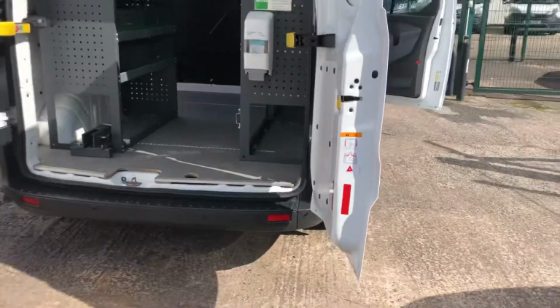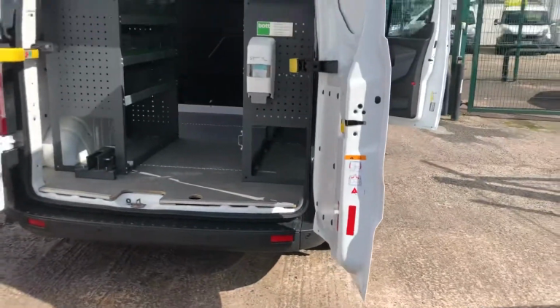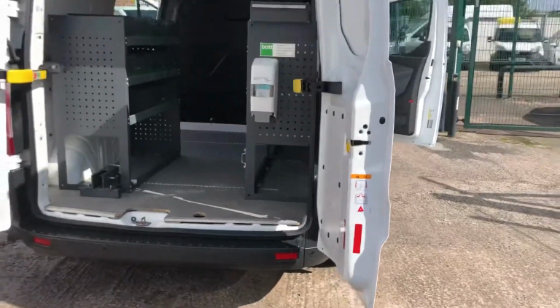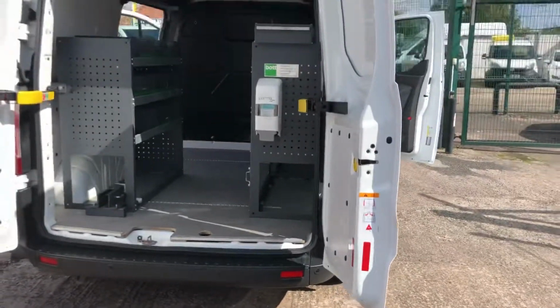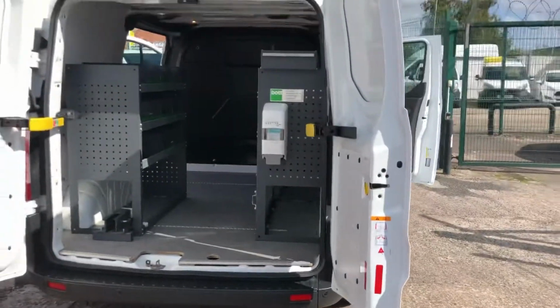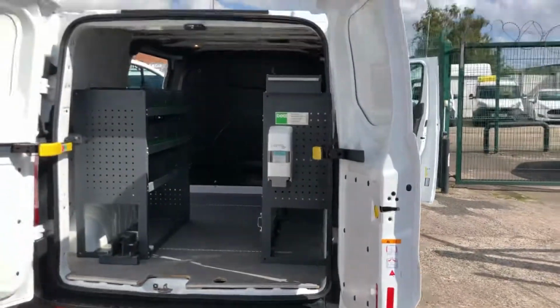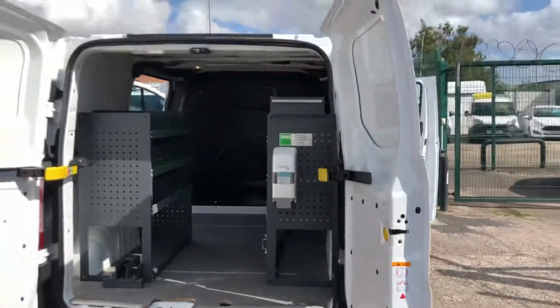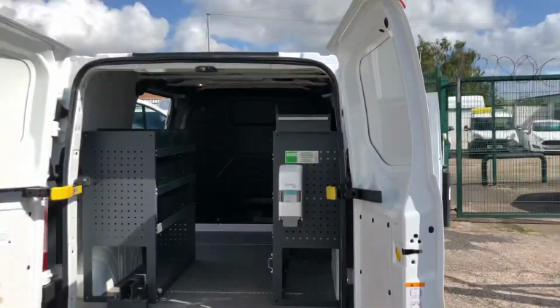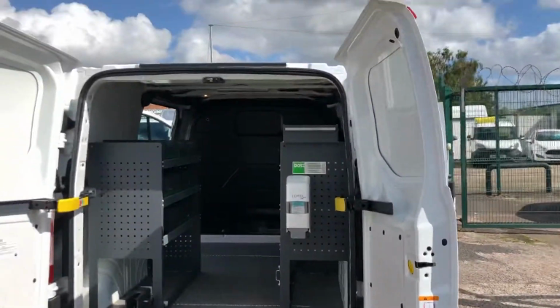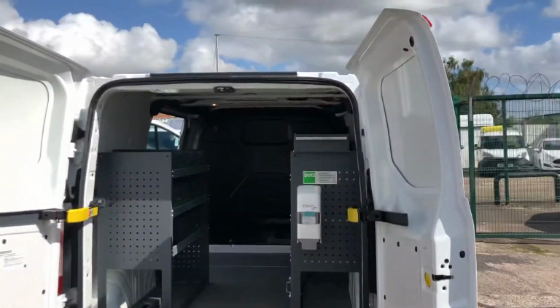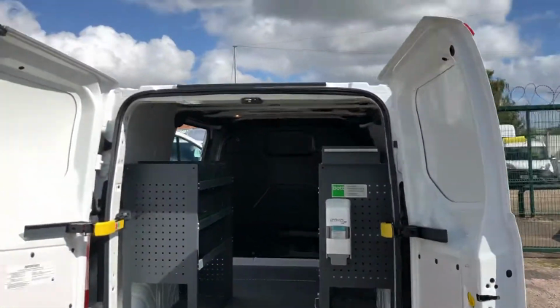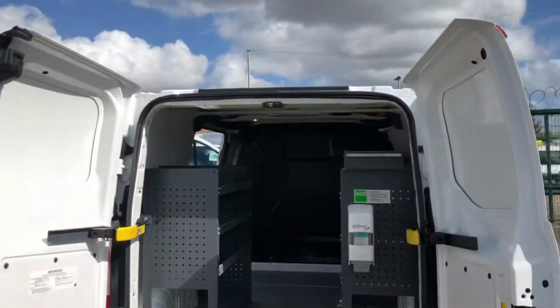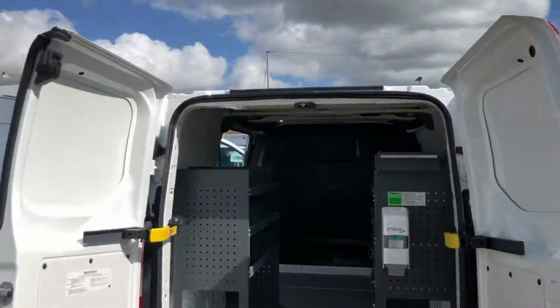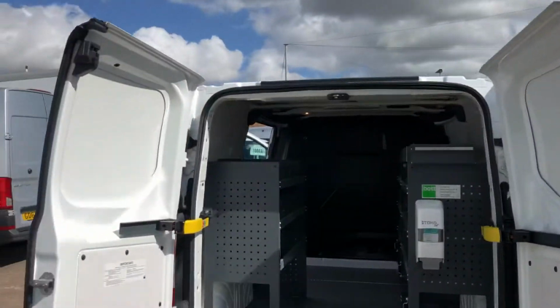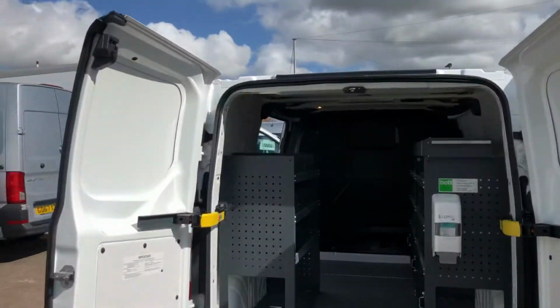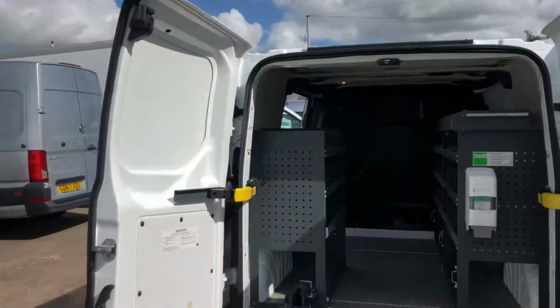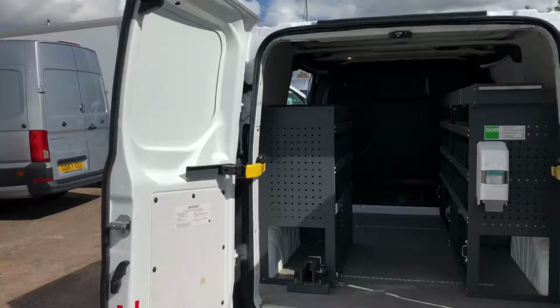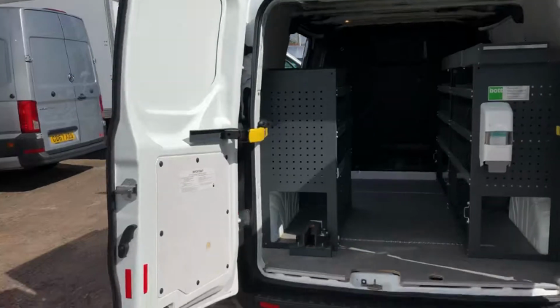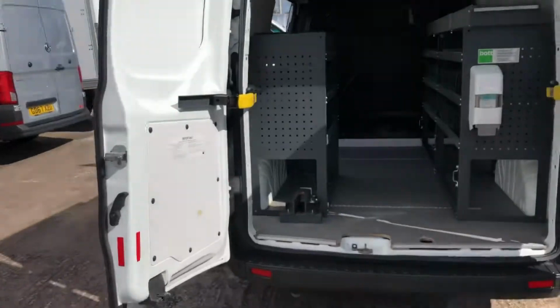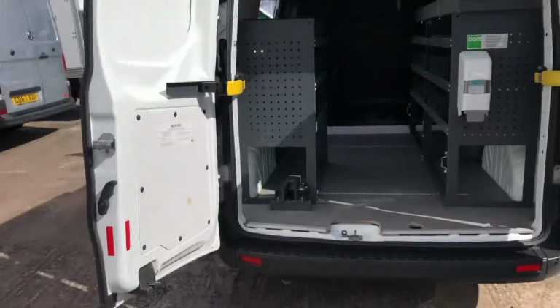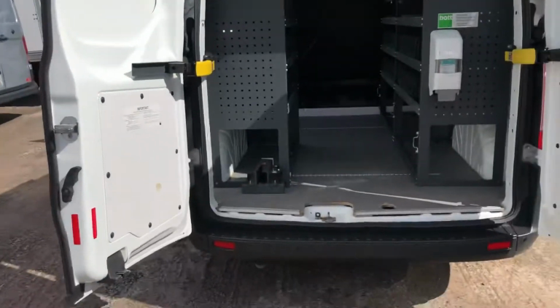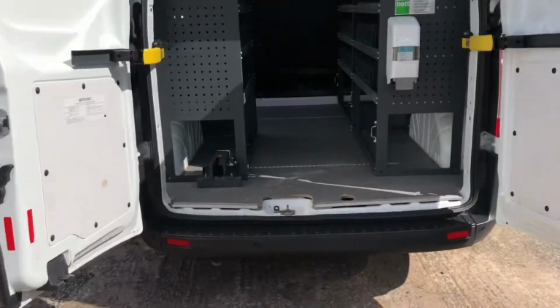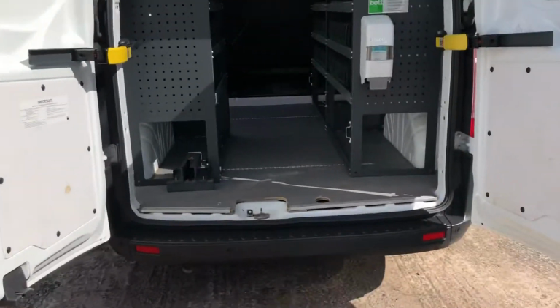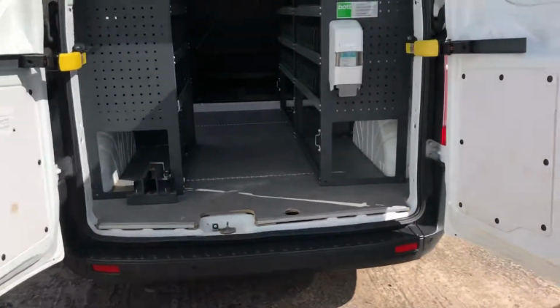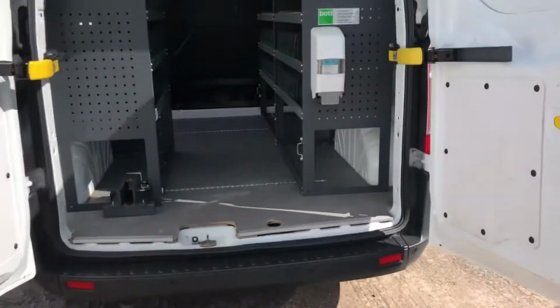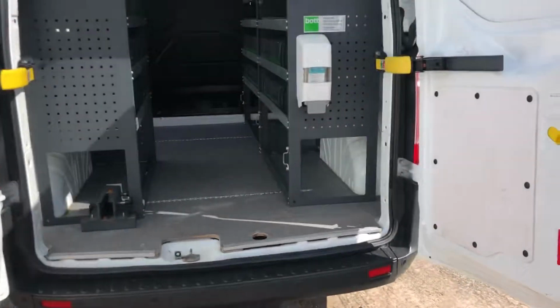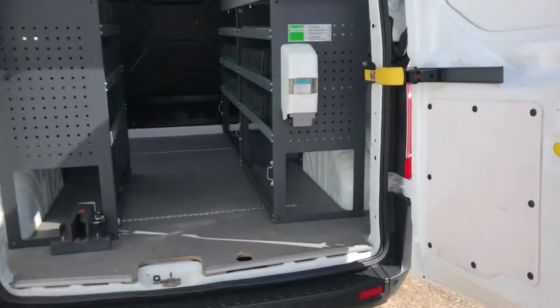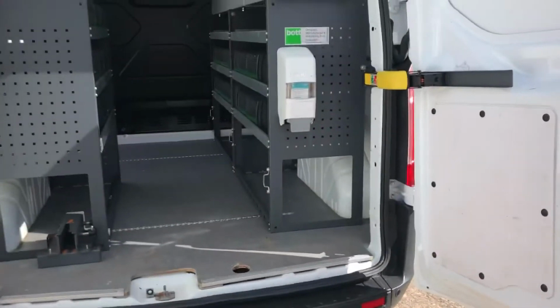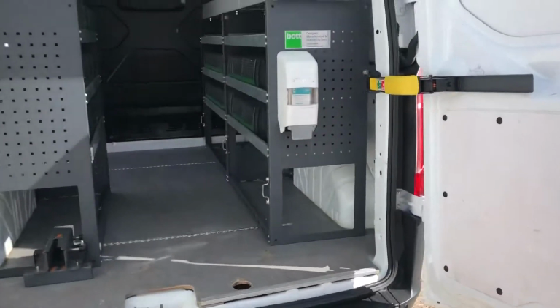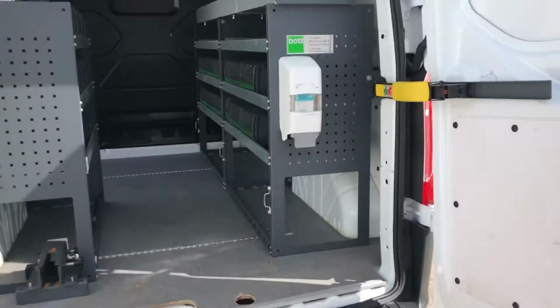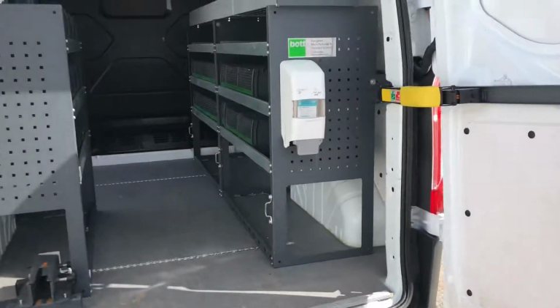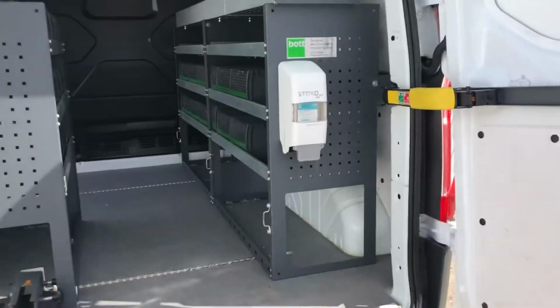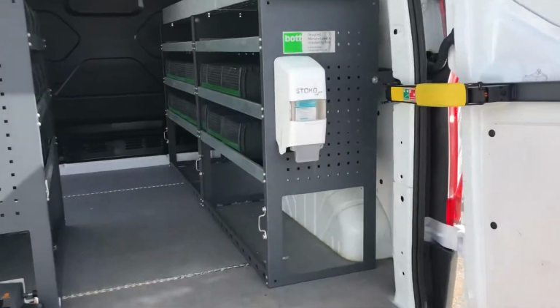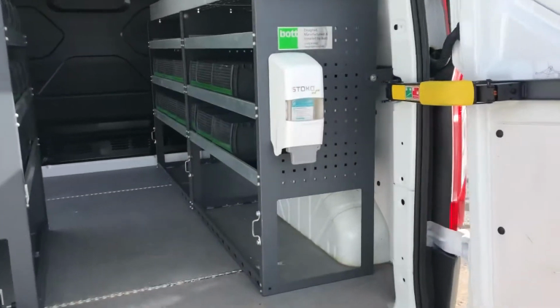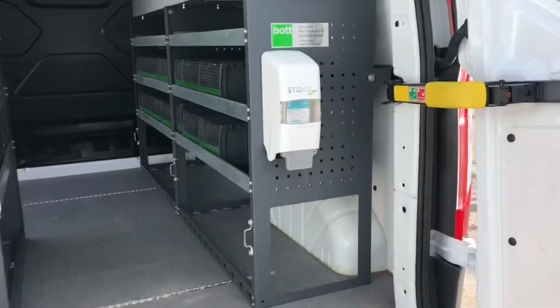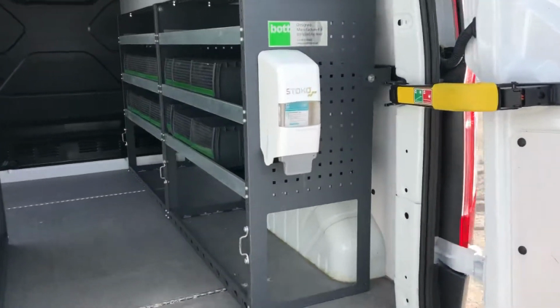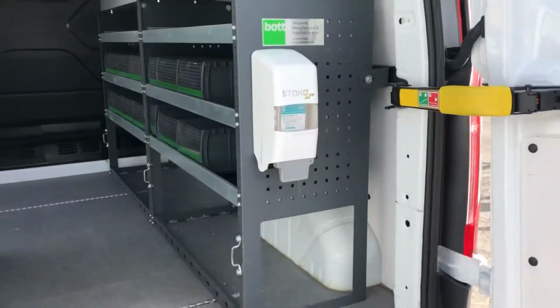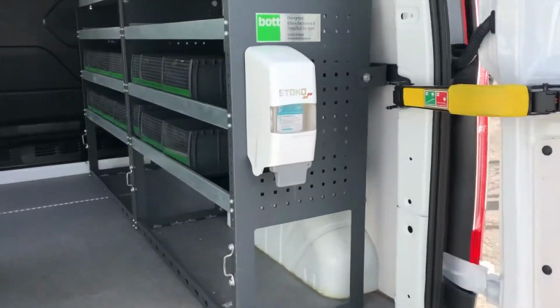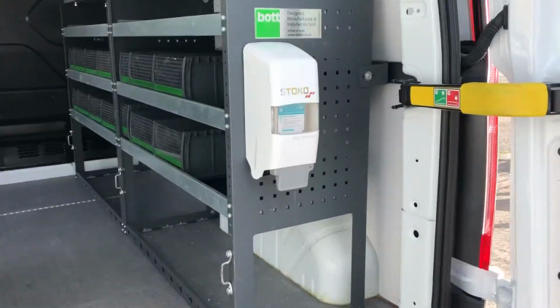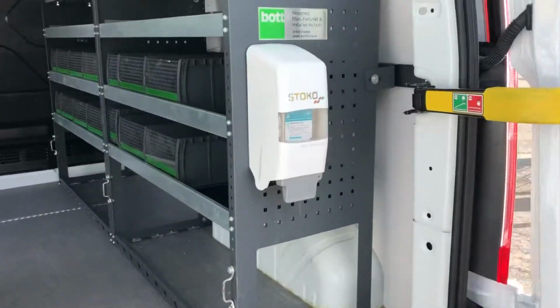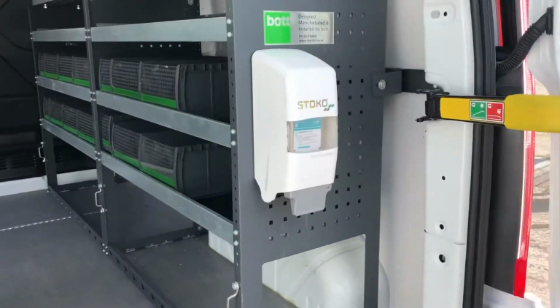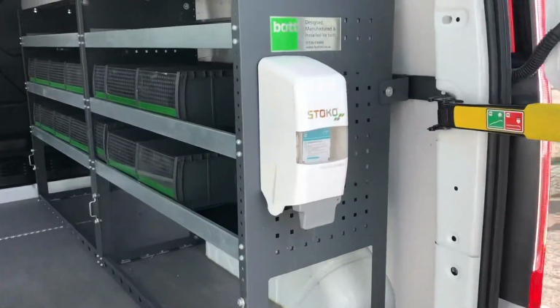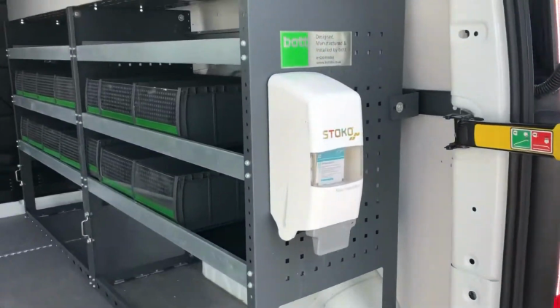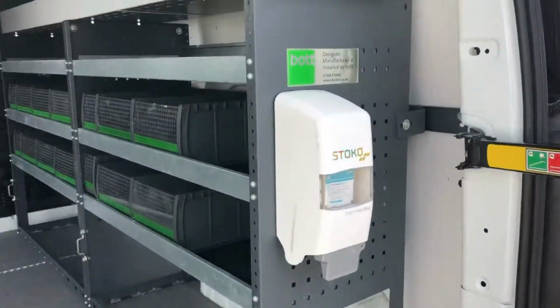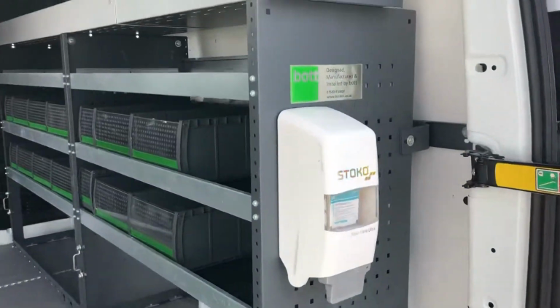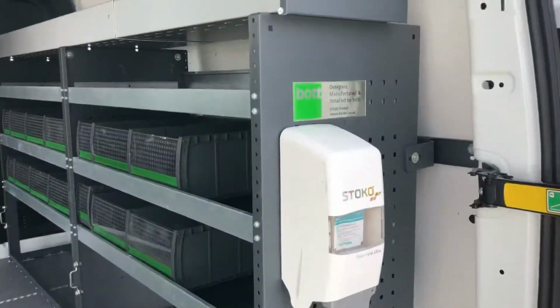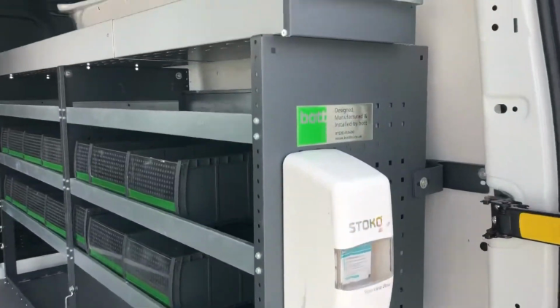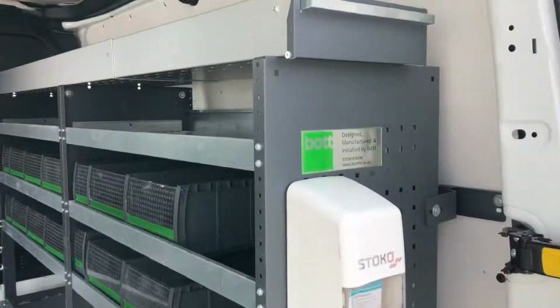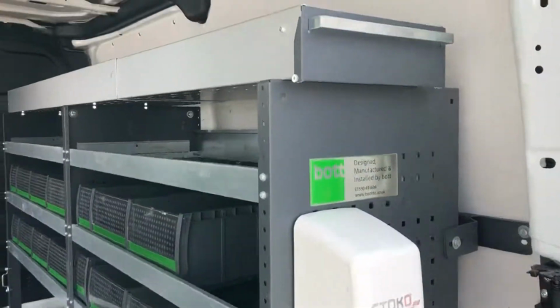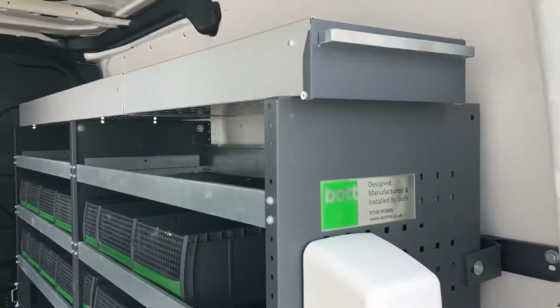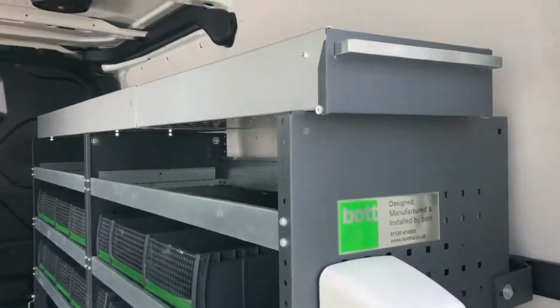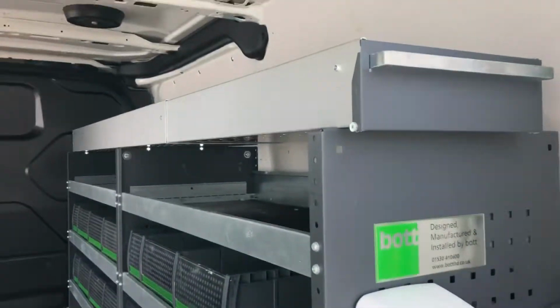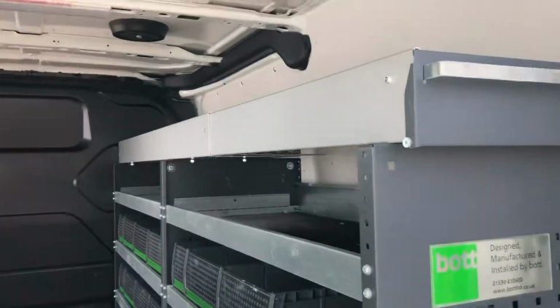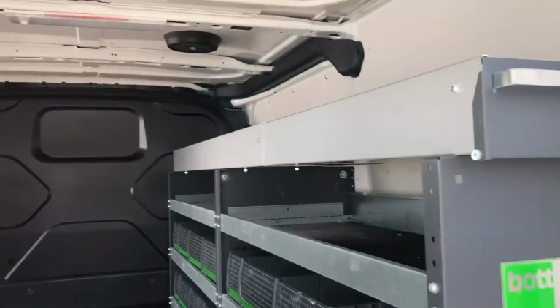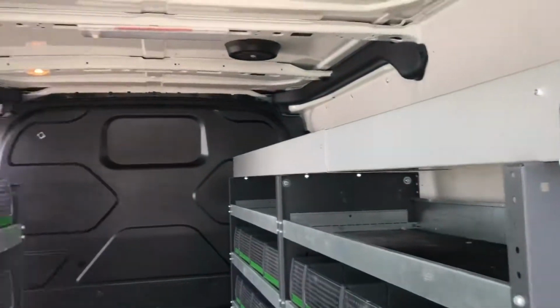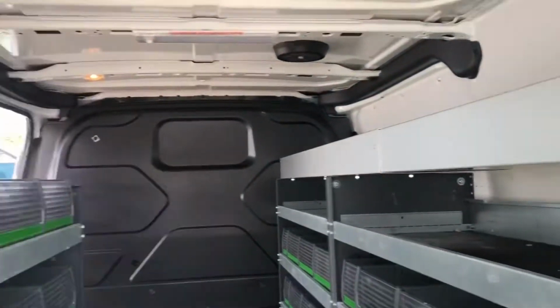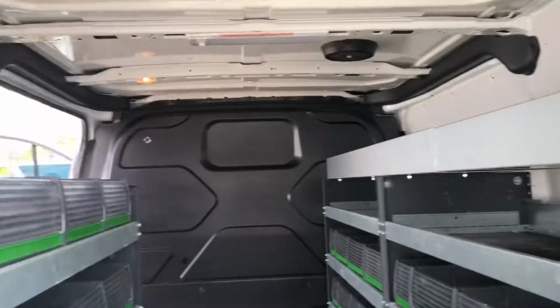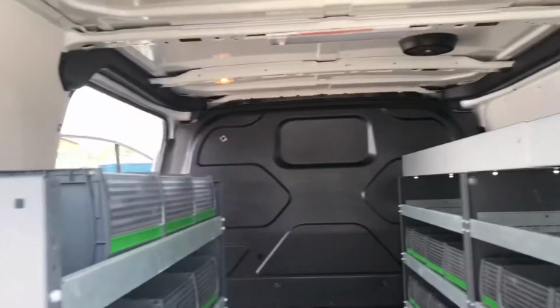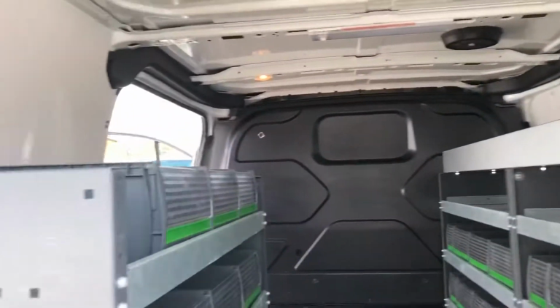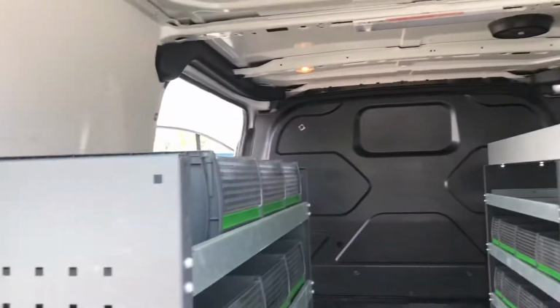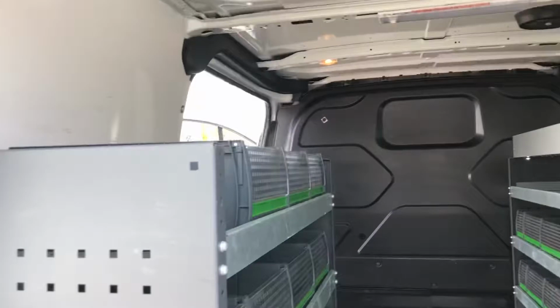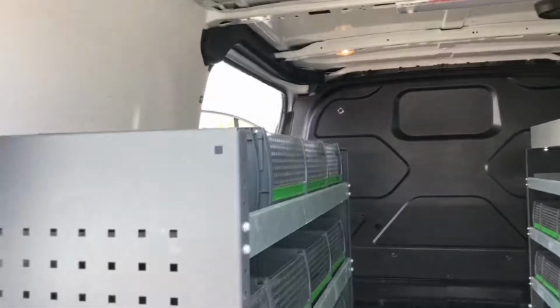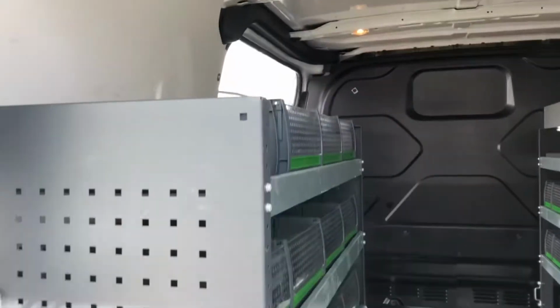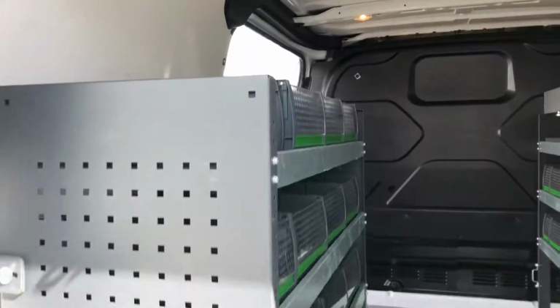It's a top of the range warranty that the AA do, which includes recovery and assist. It's got racking in the rear.